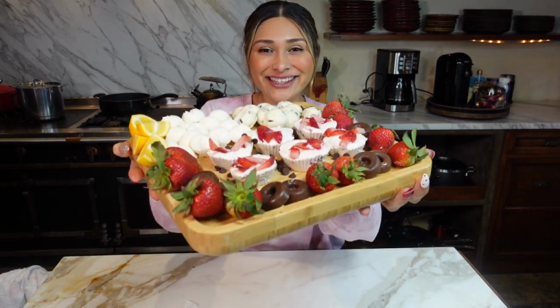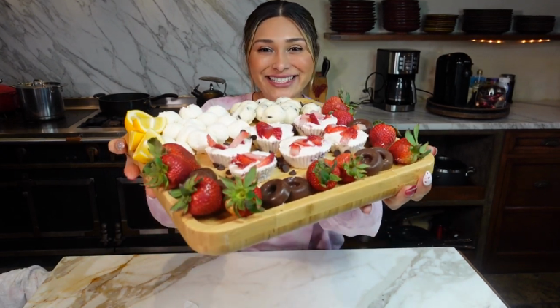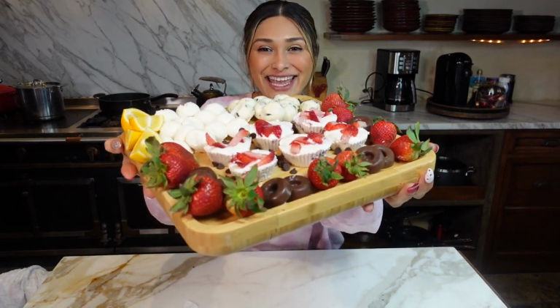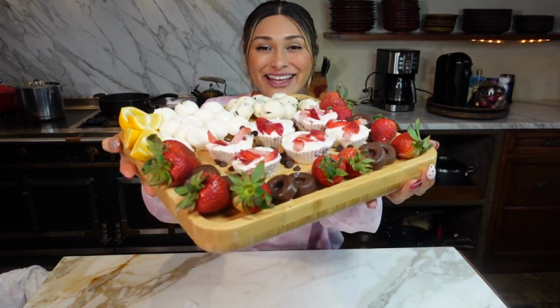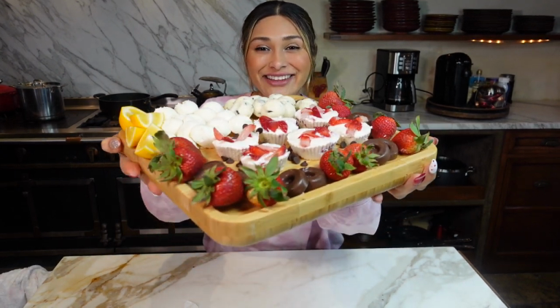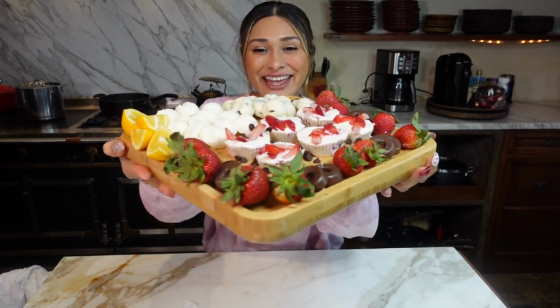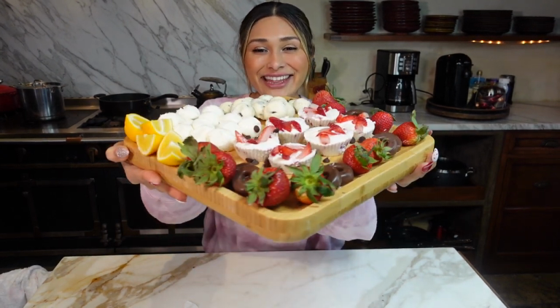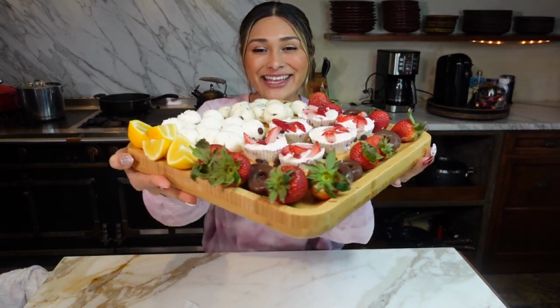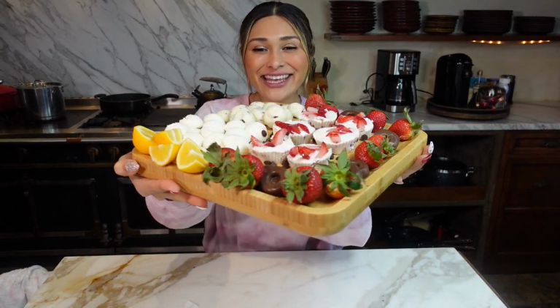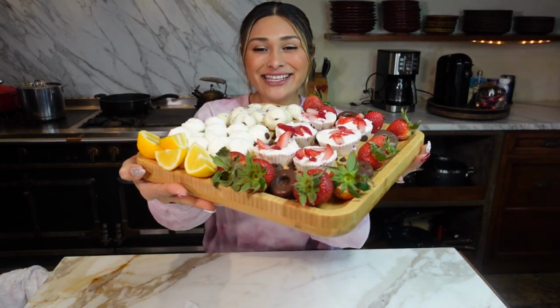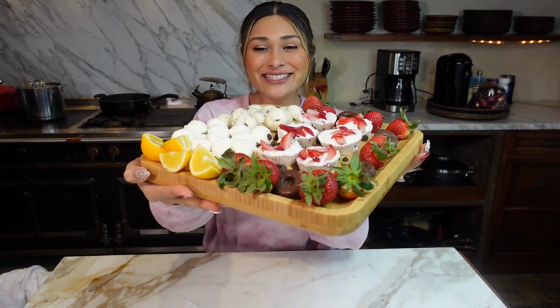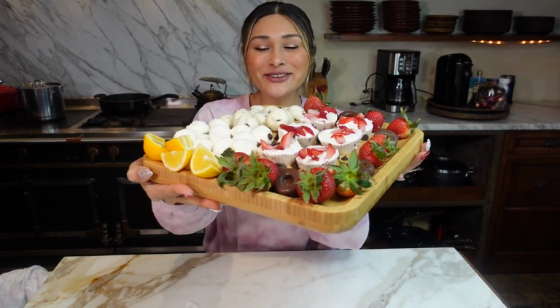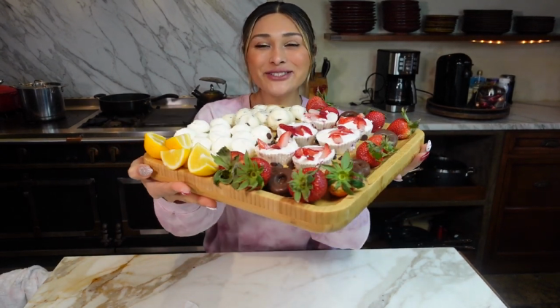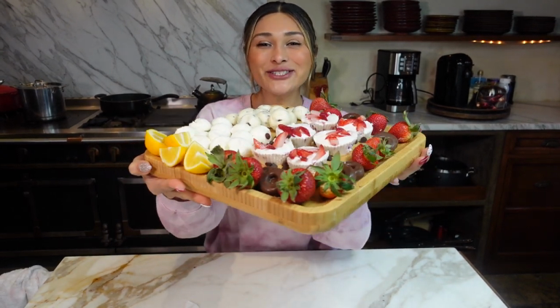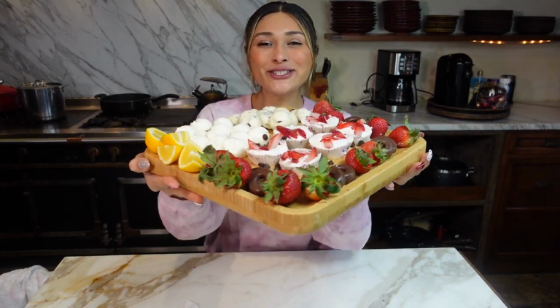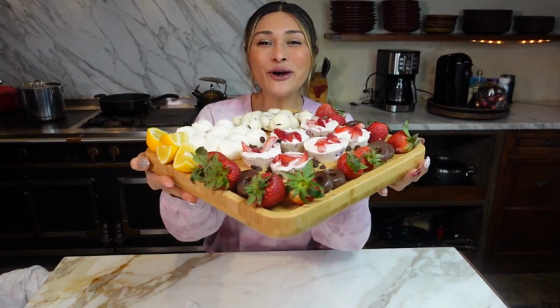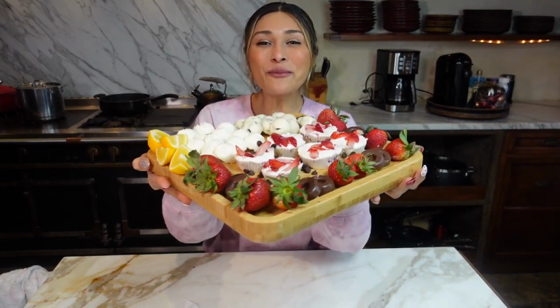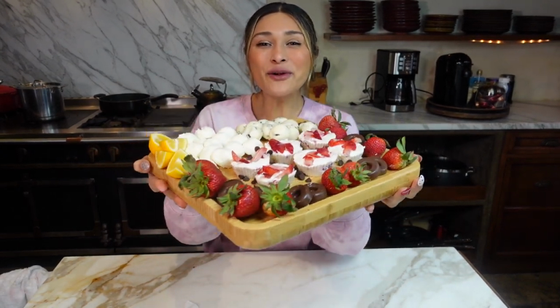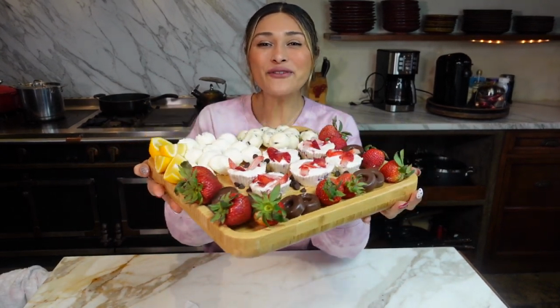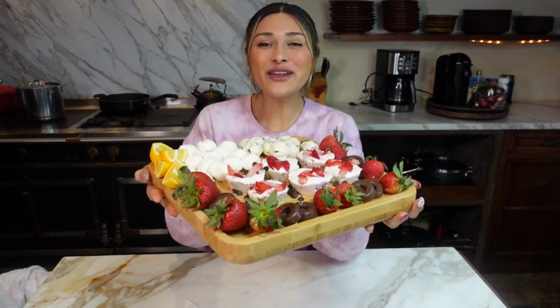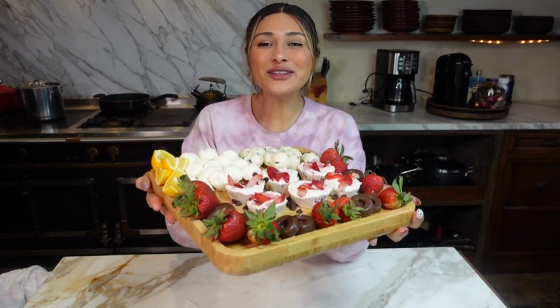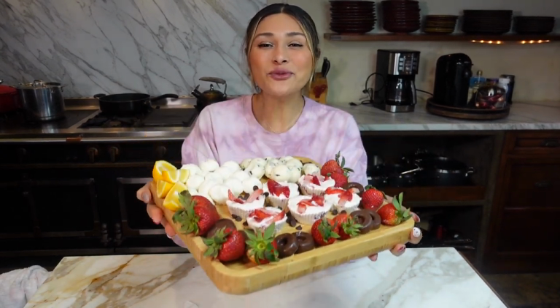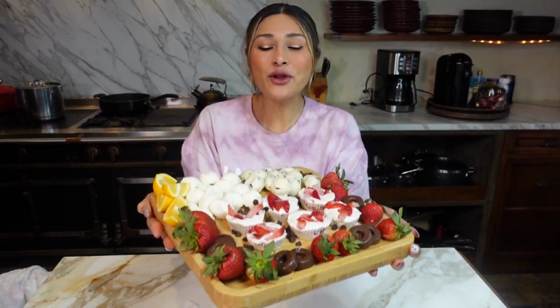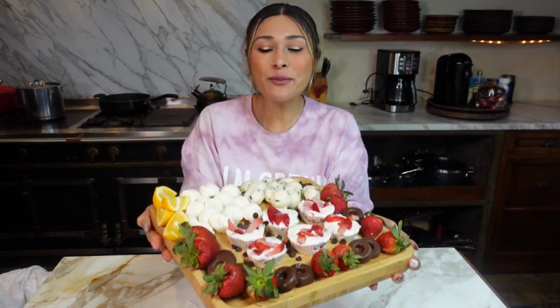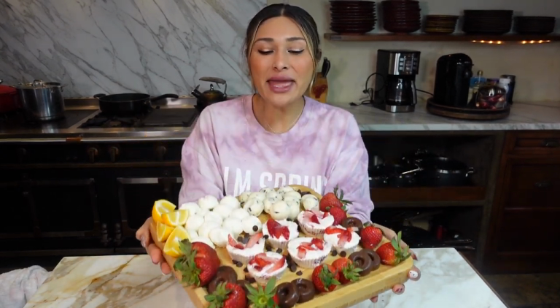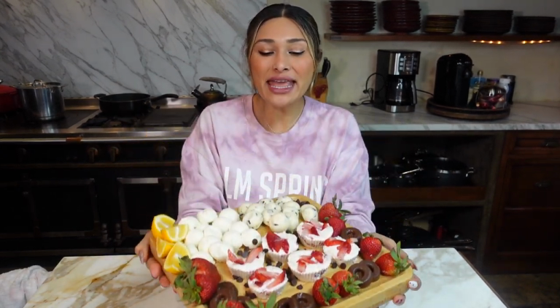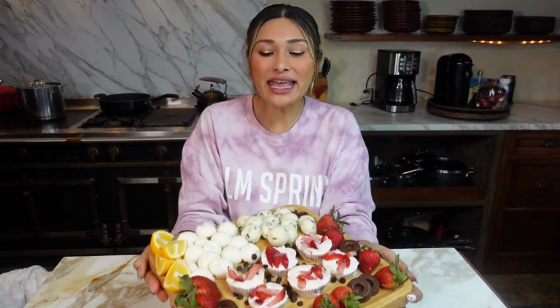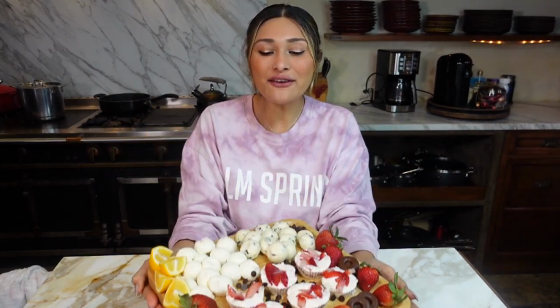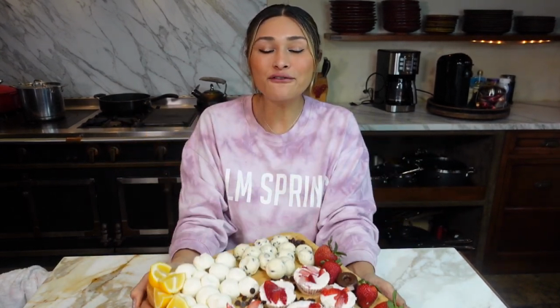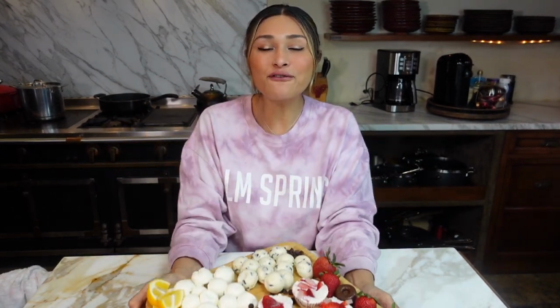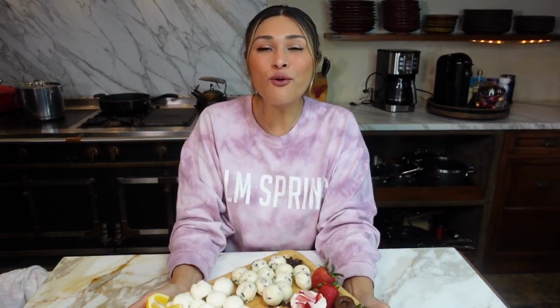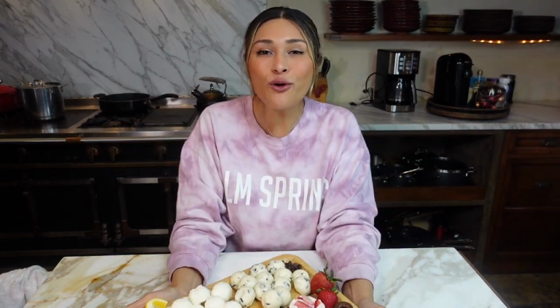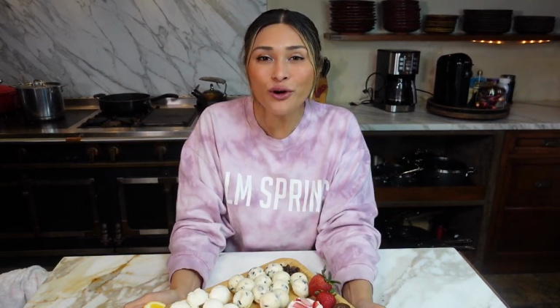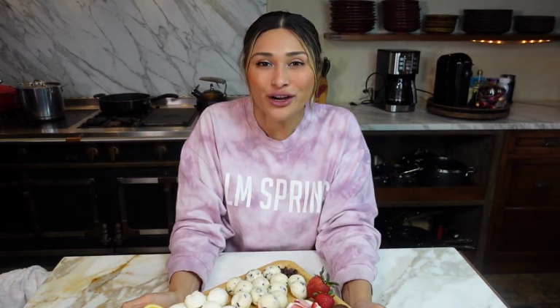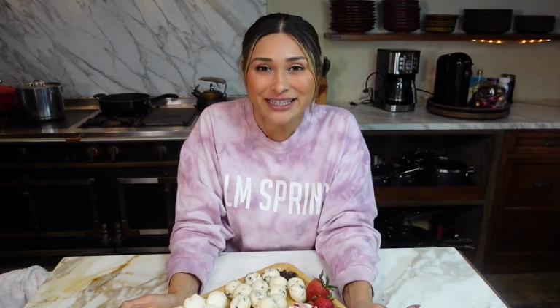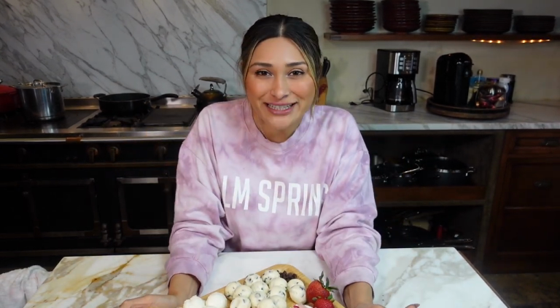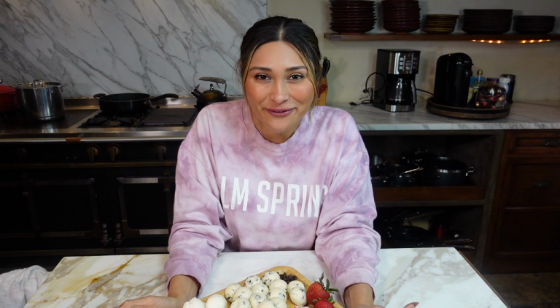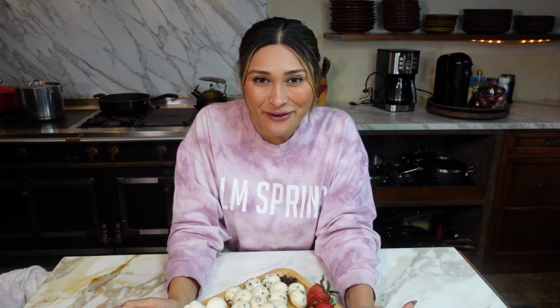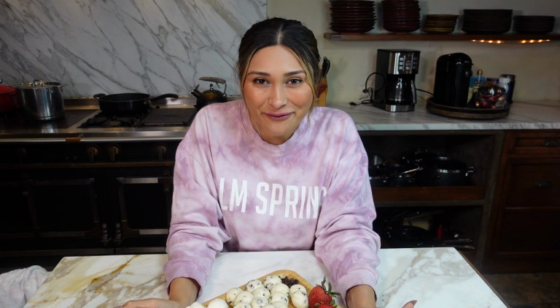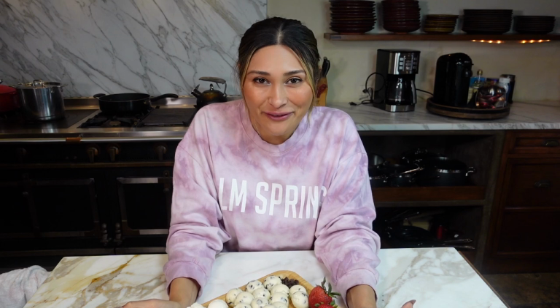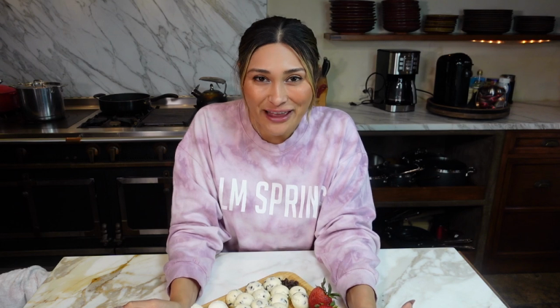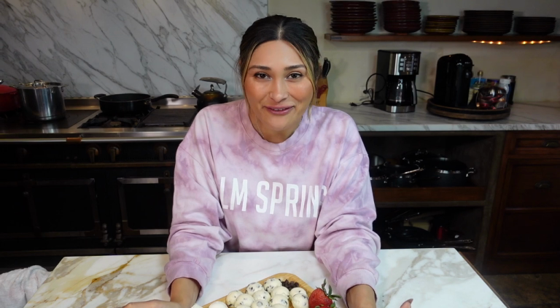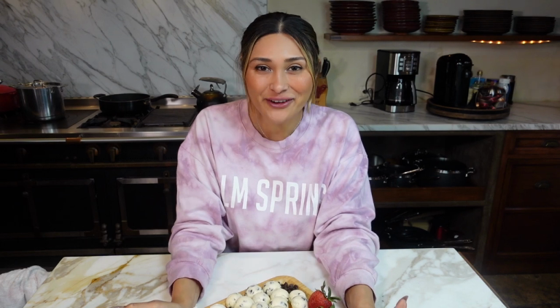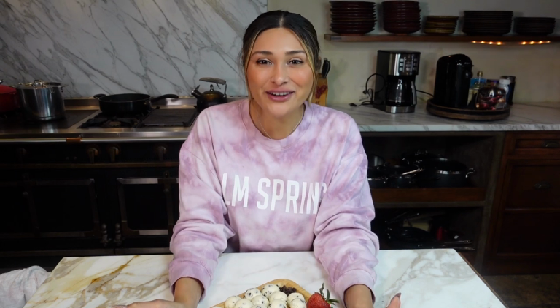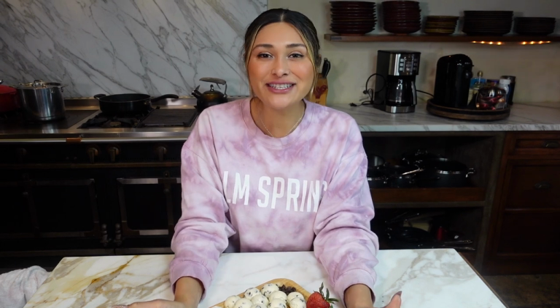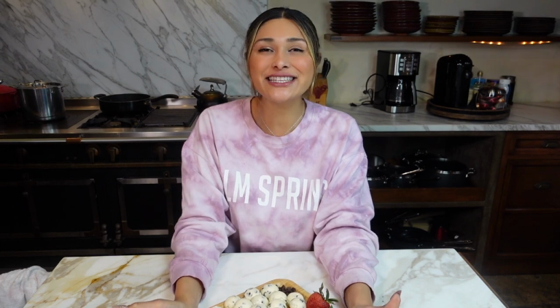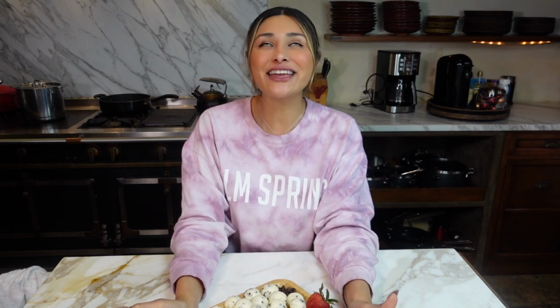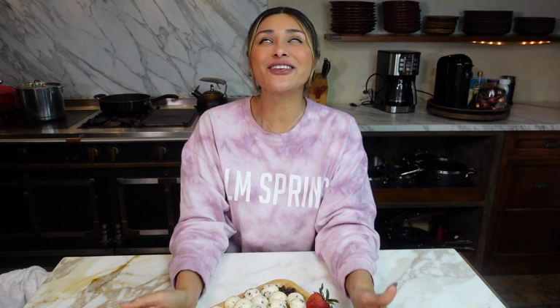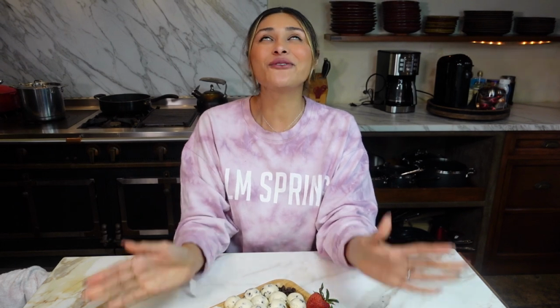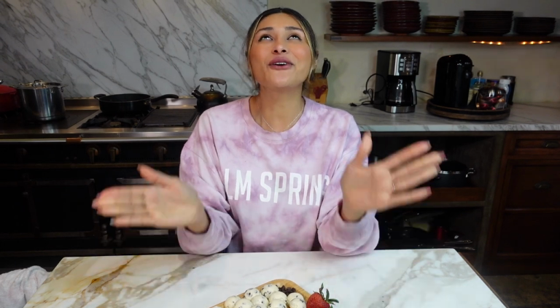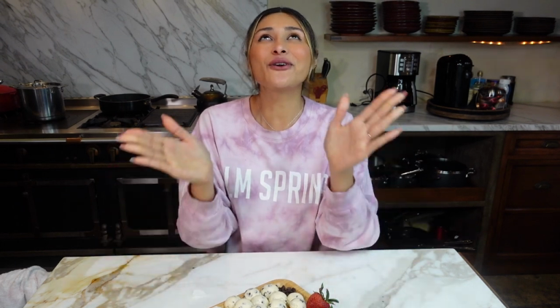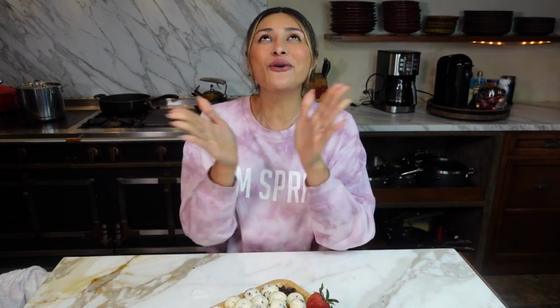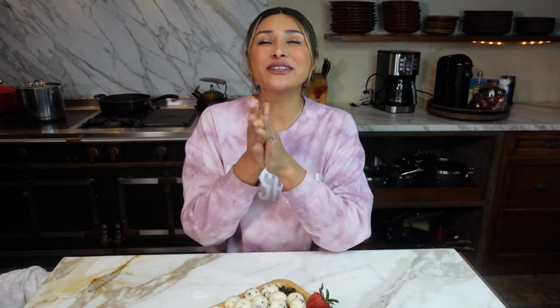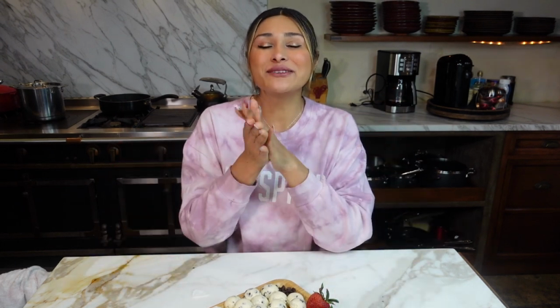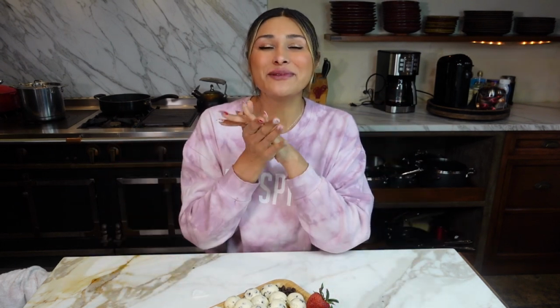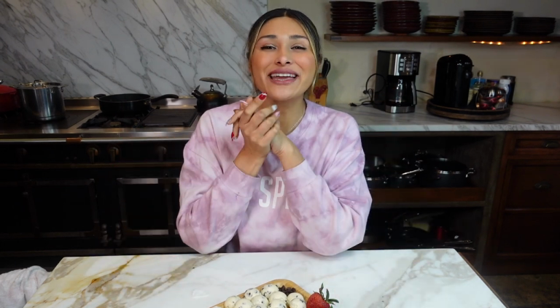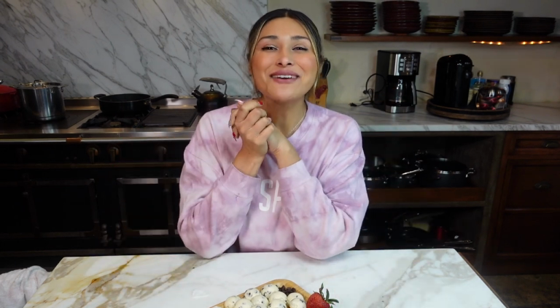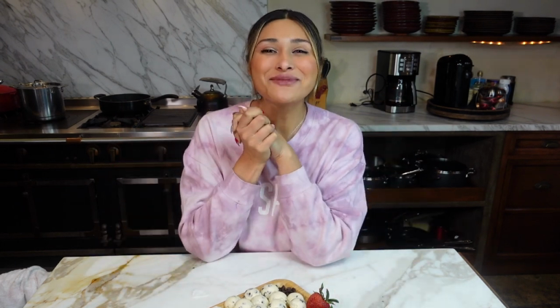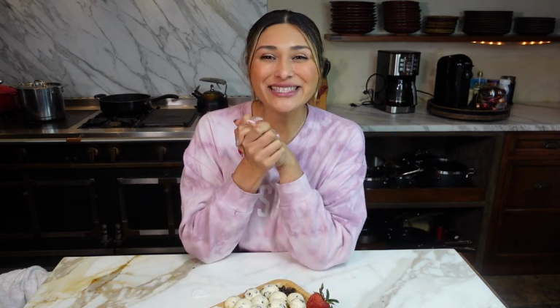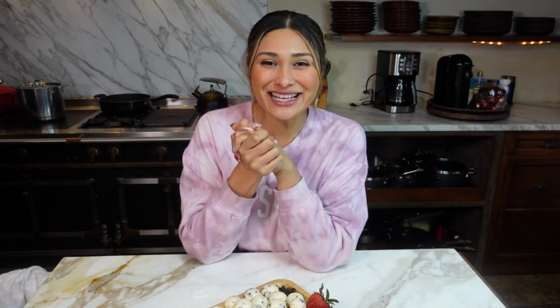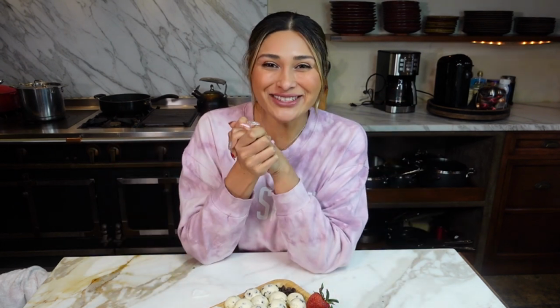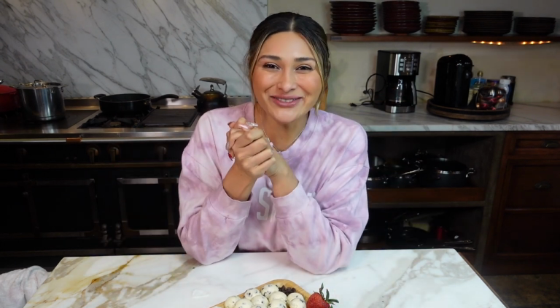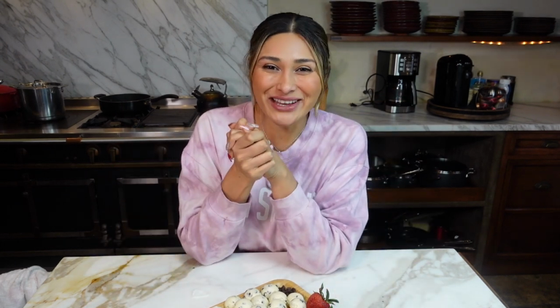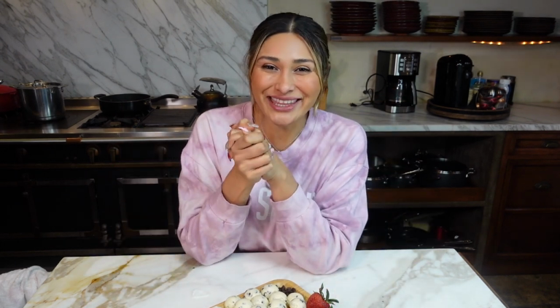Take a look at these — they're so perfect. We're making four different flavors that you are going to be obsessed with.